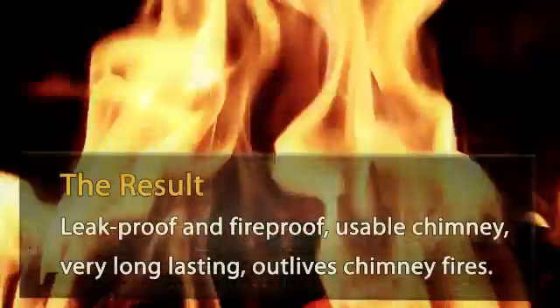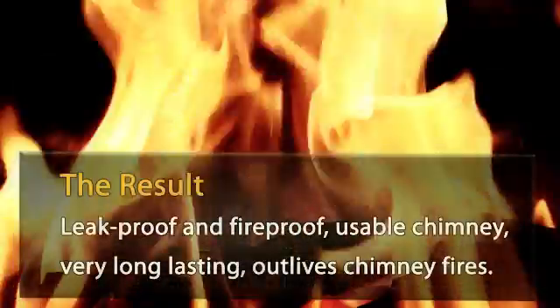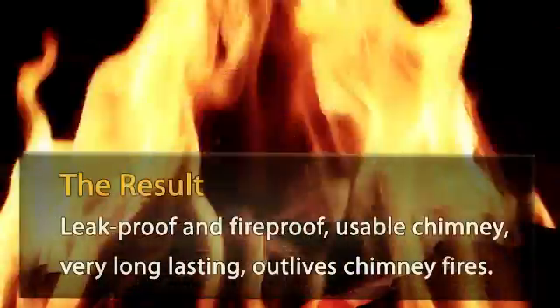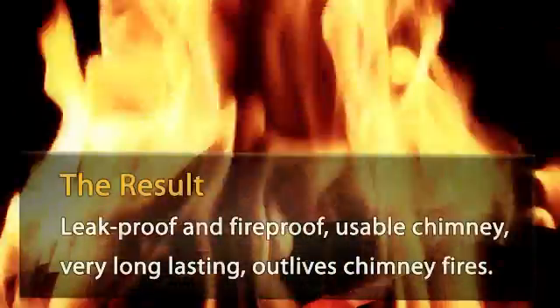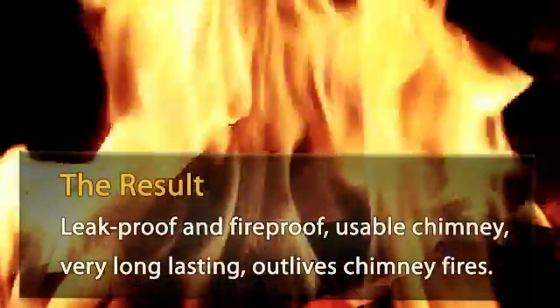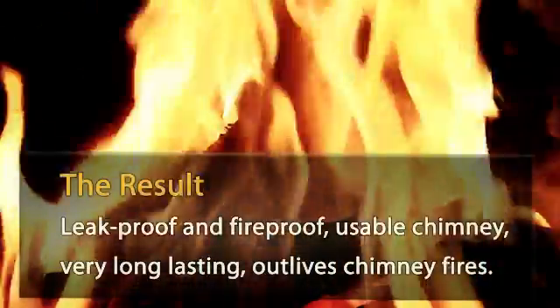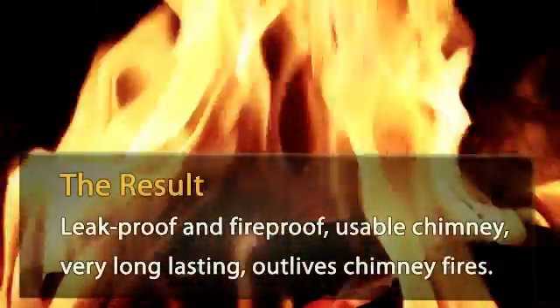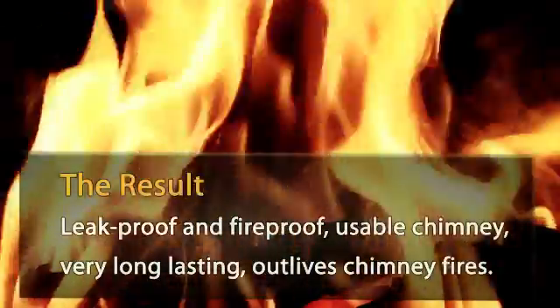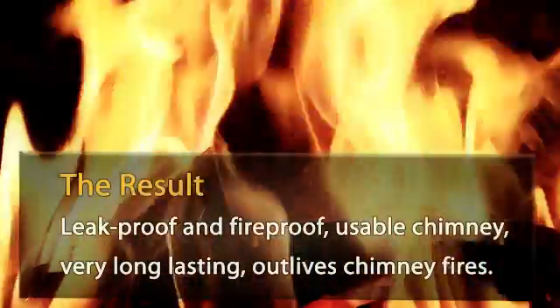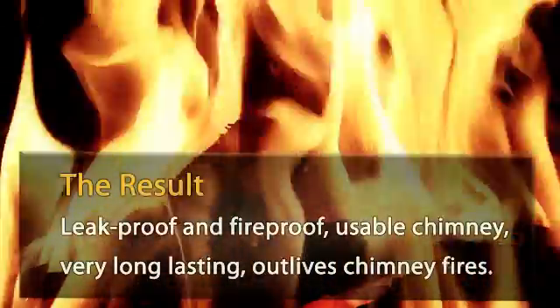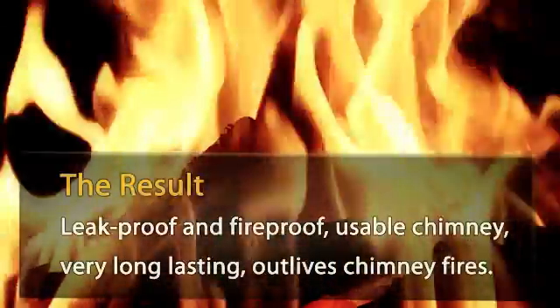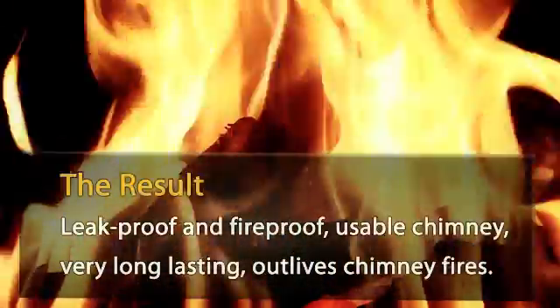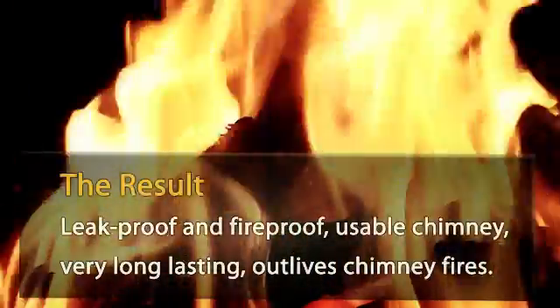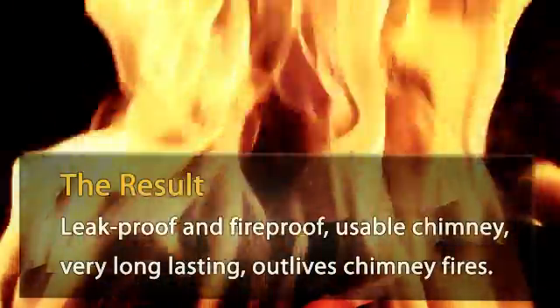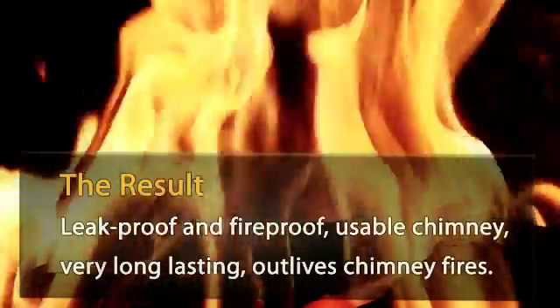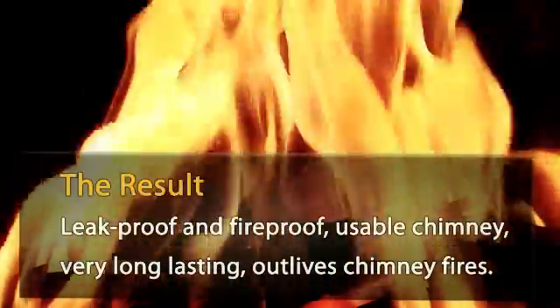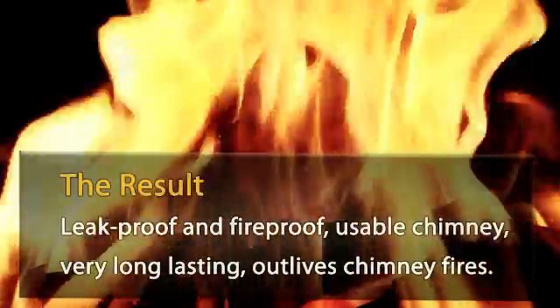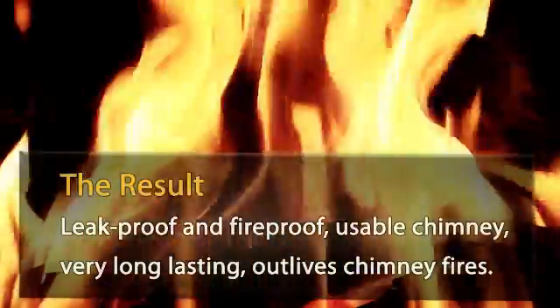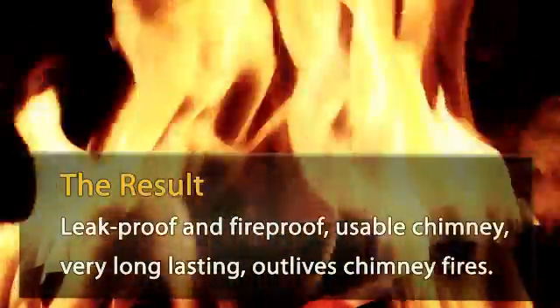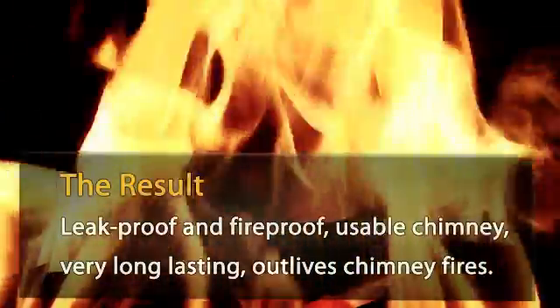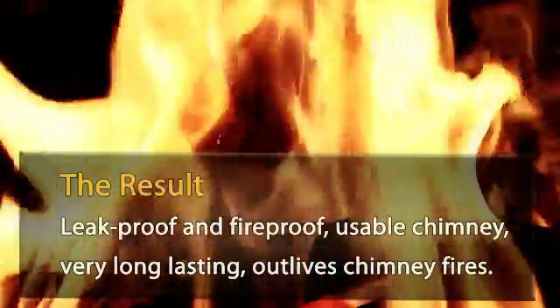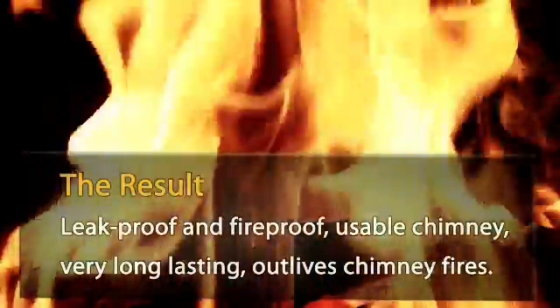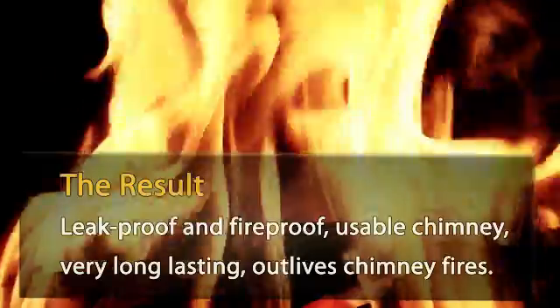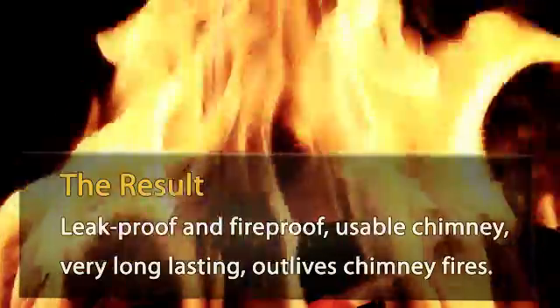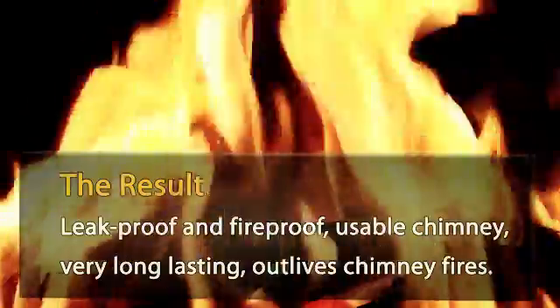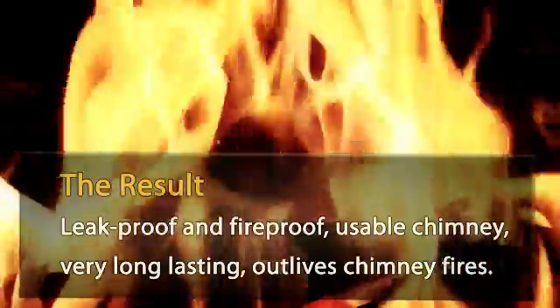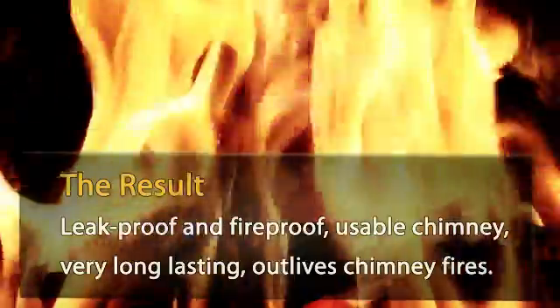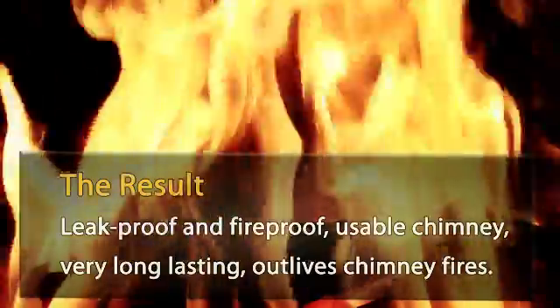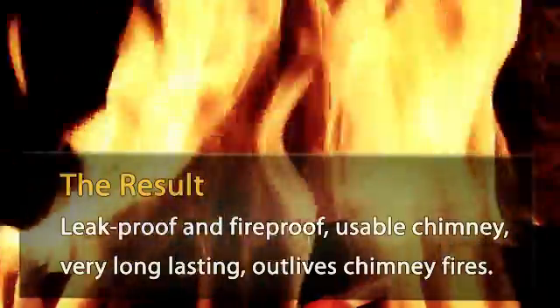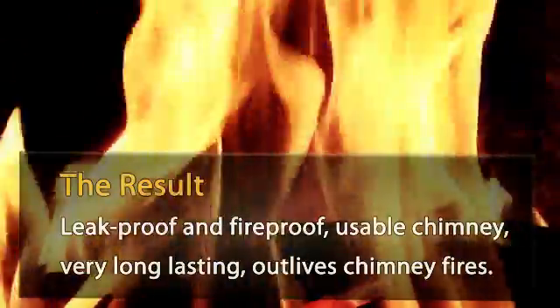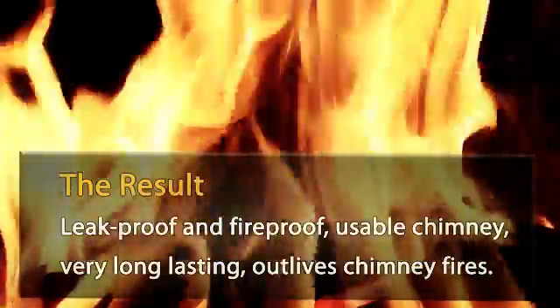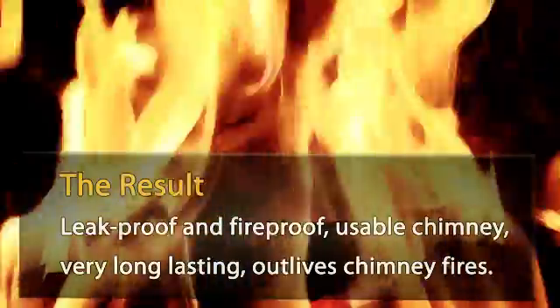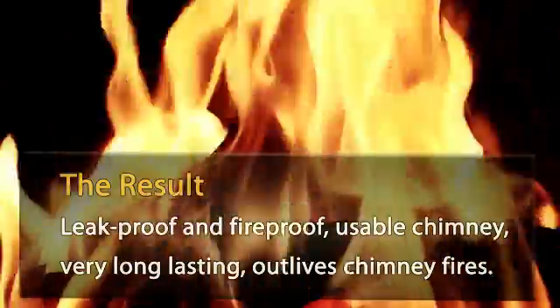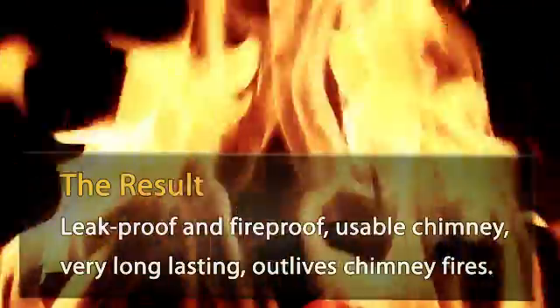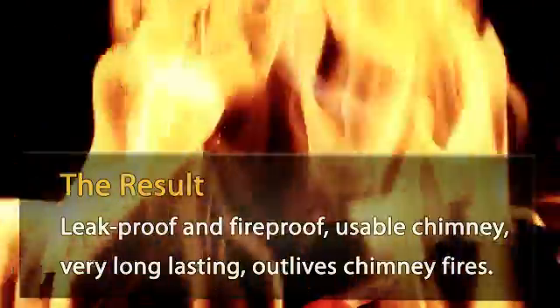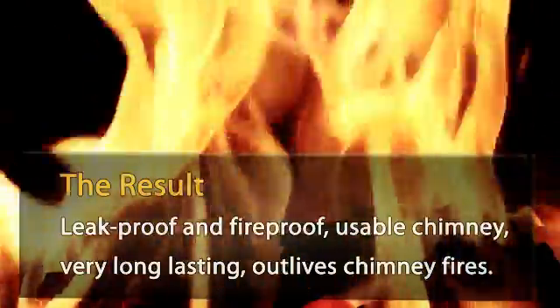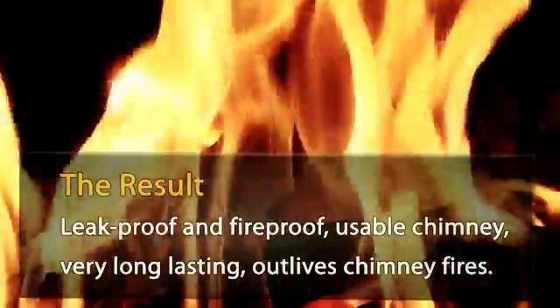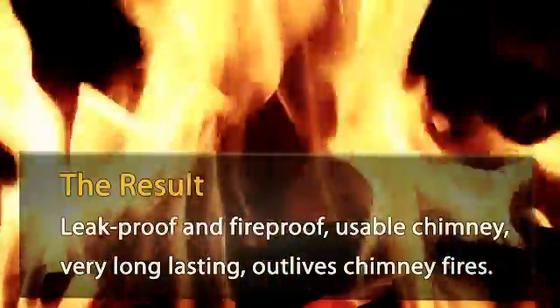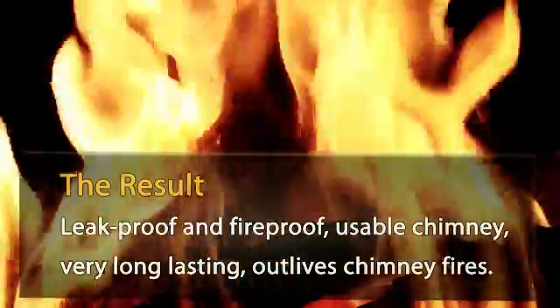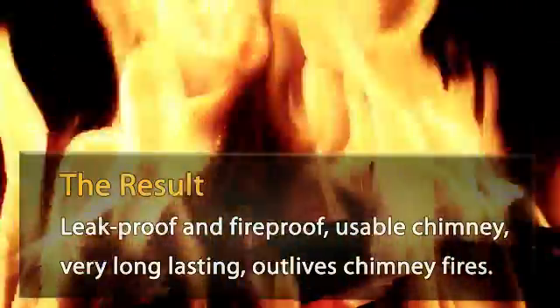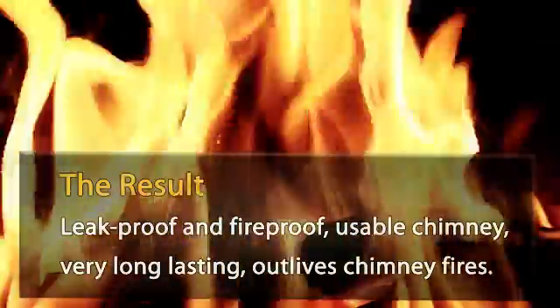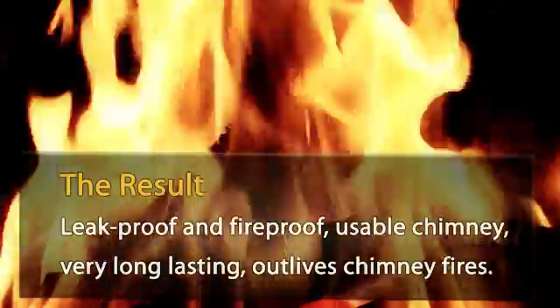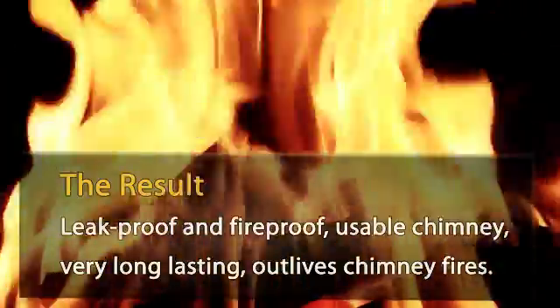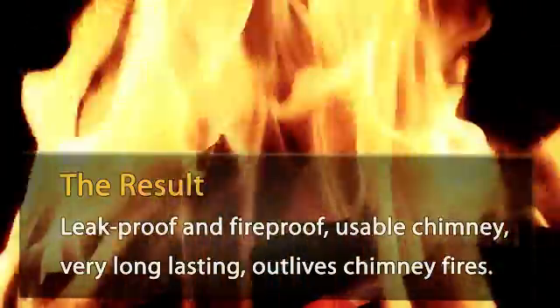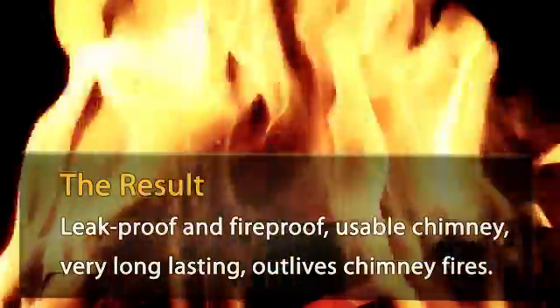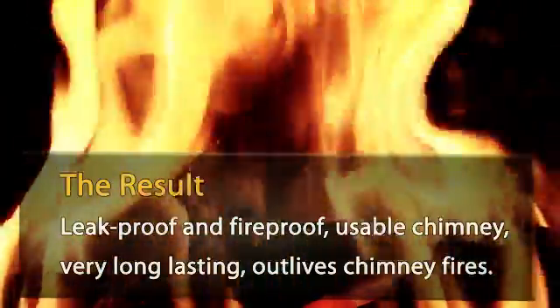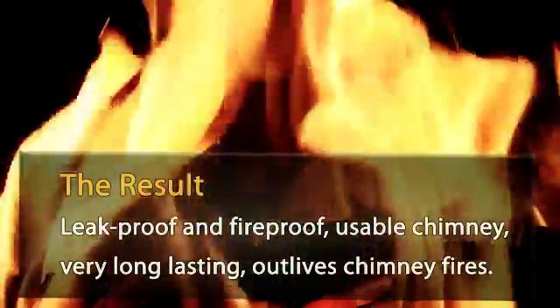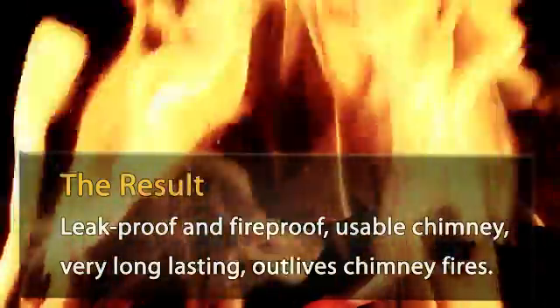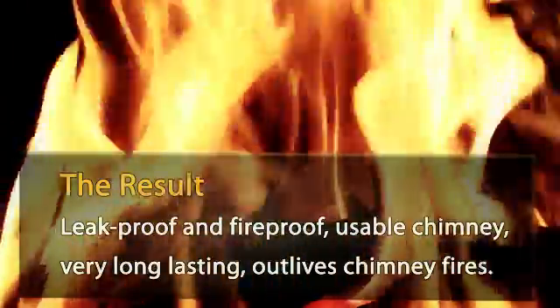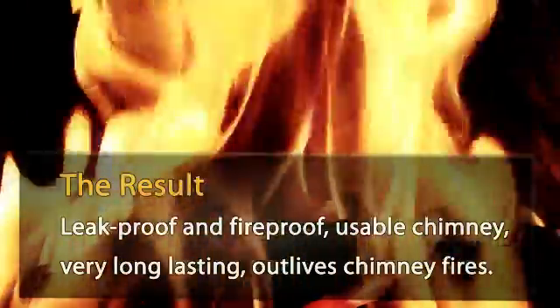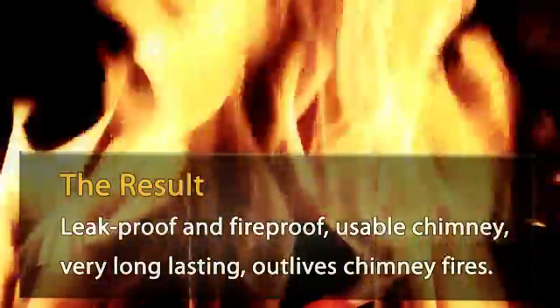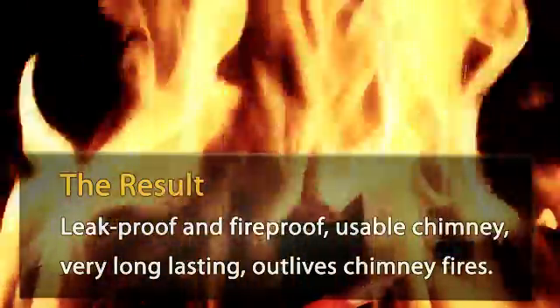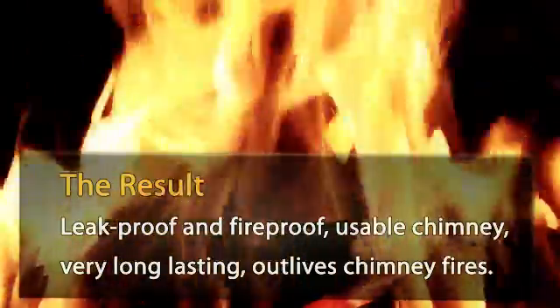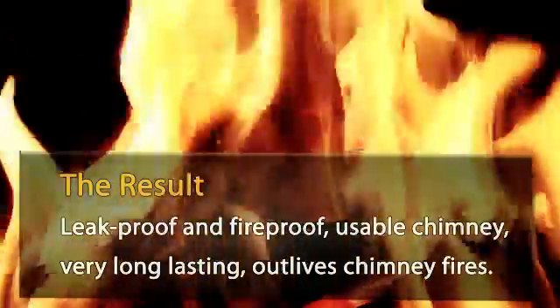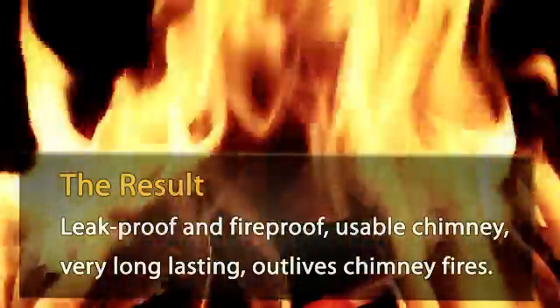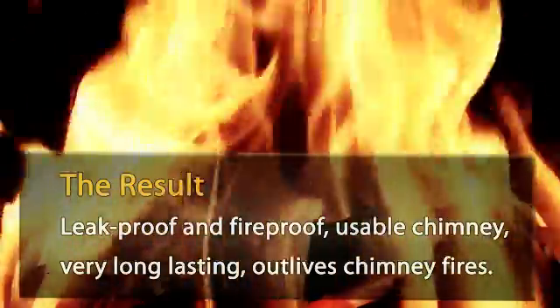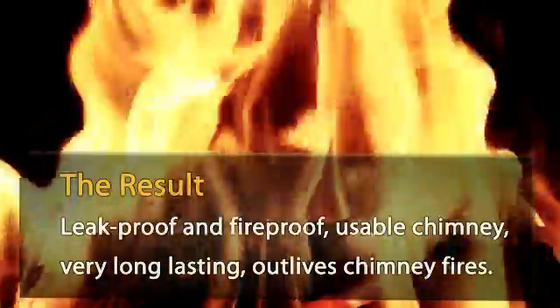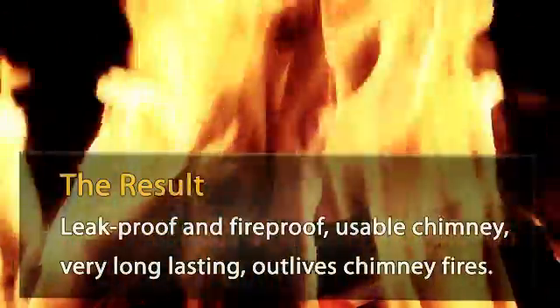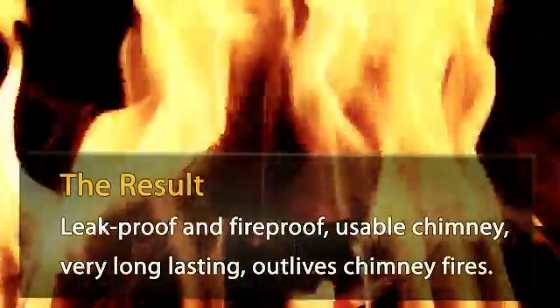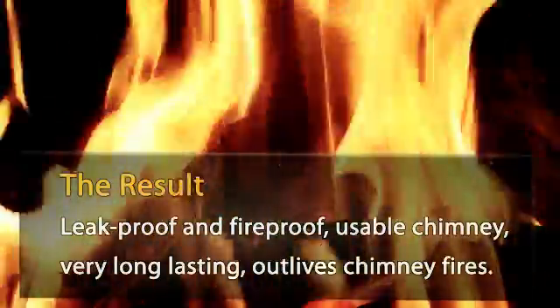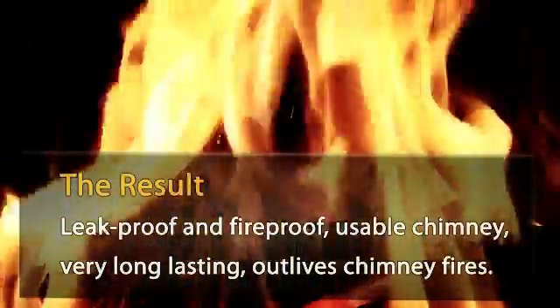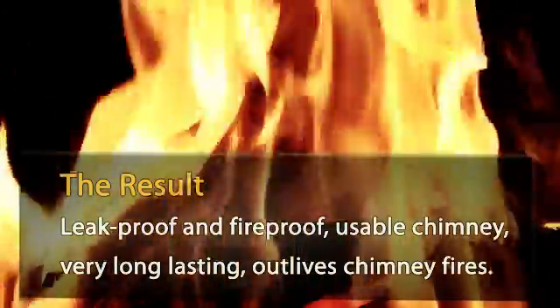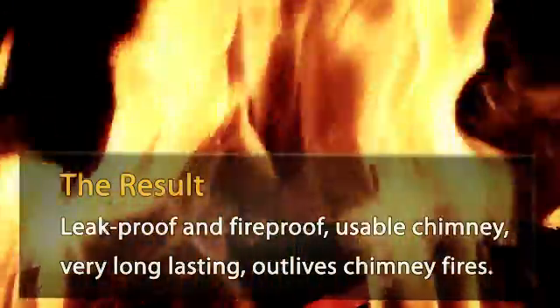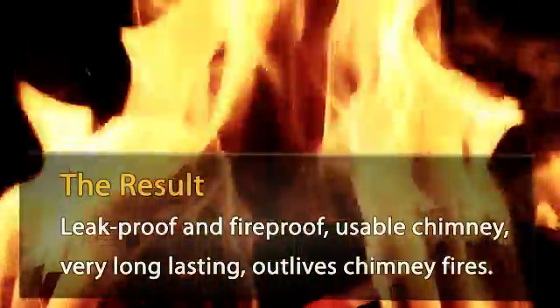The result is a leak-proof and fire-proof usable chimney — very long-lasting, outlives chimney fires.